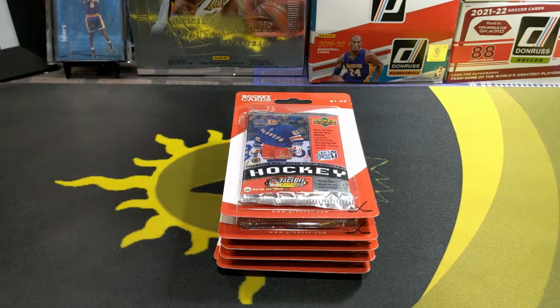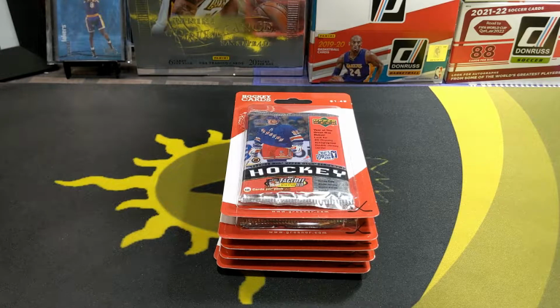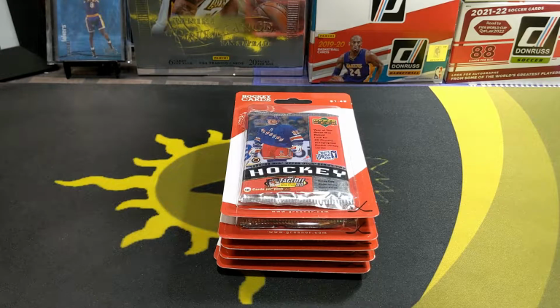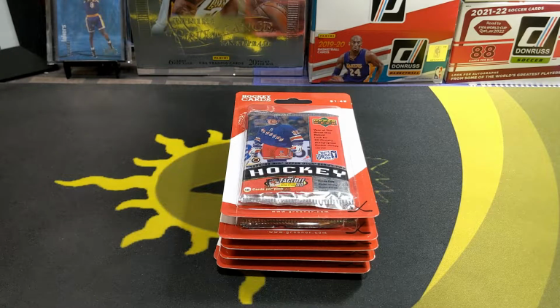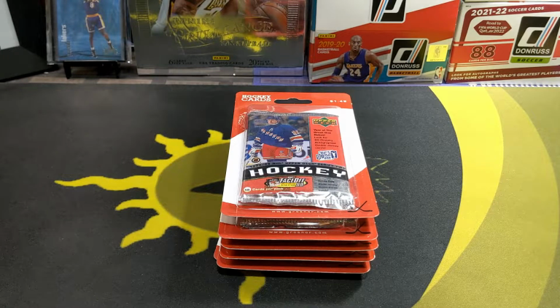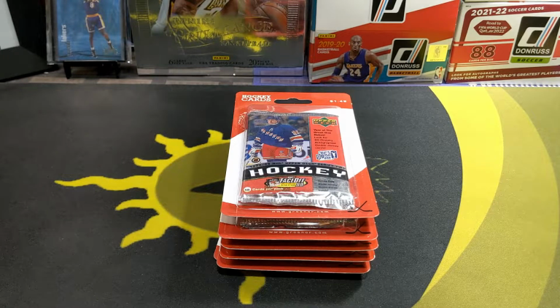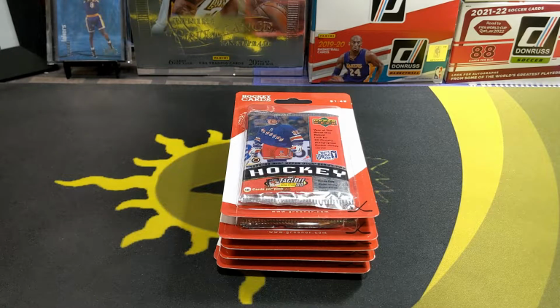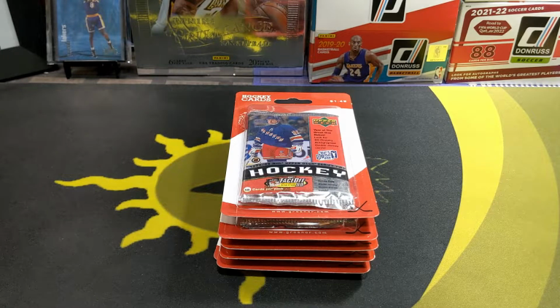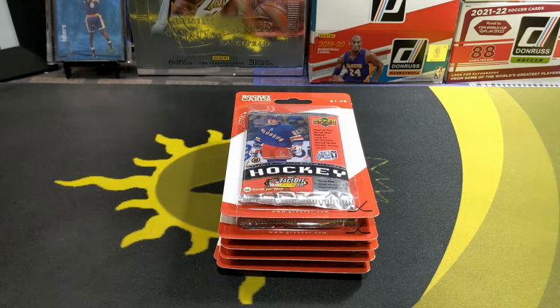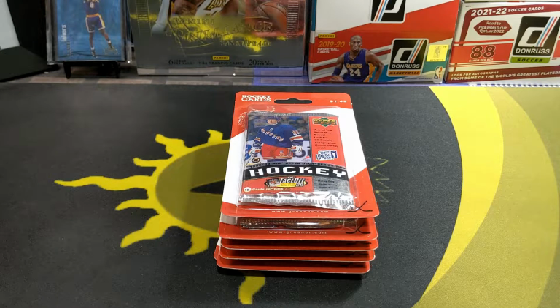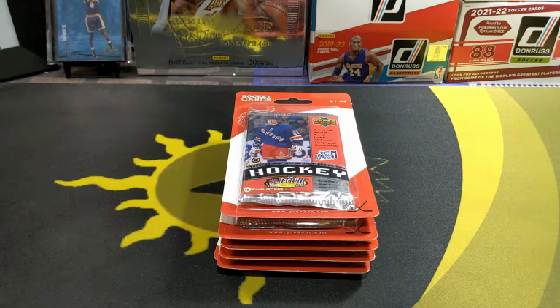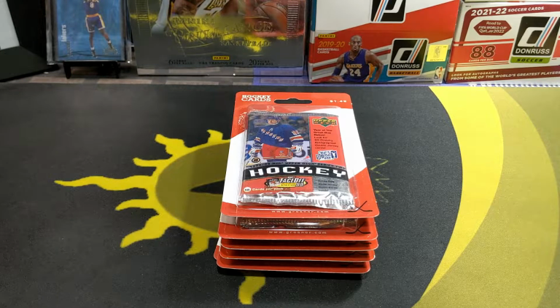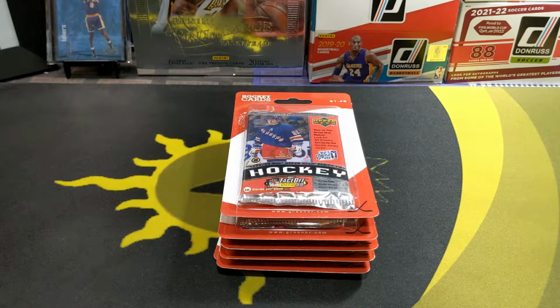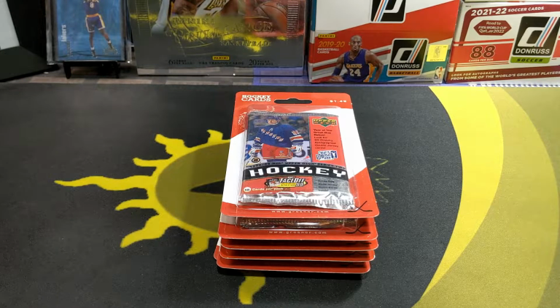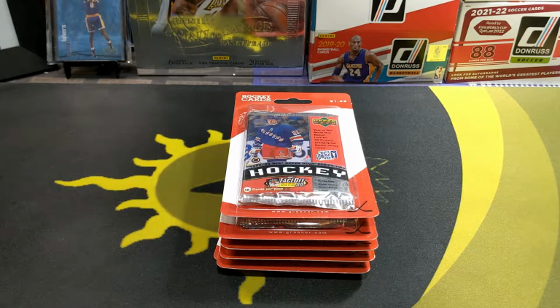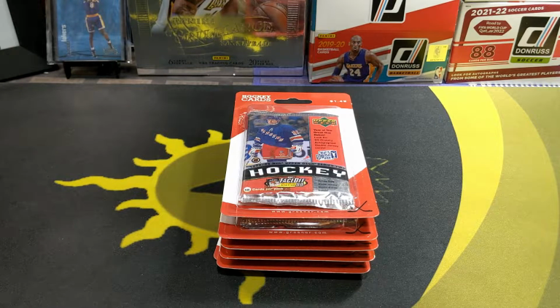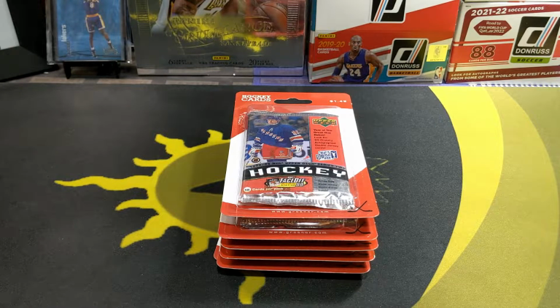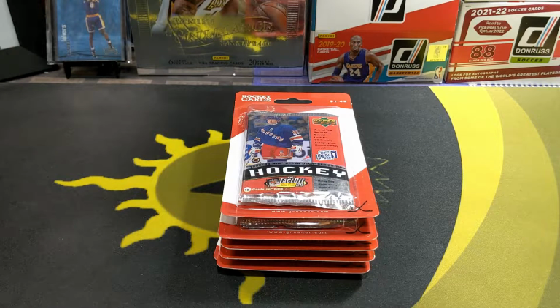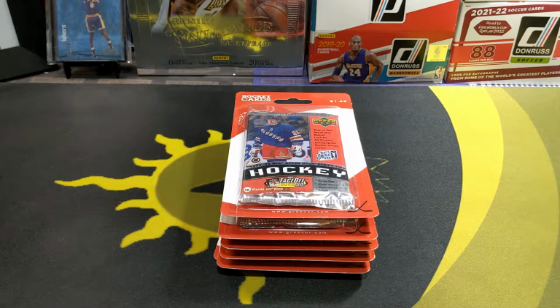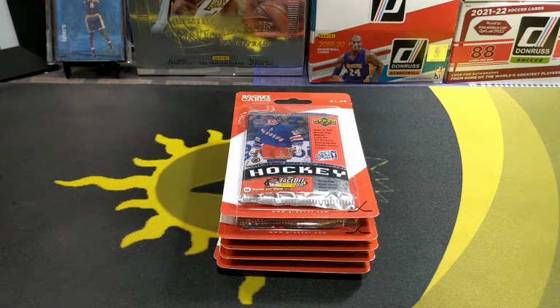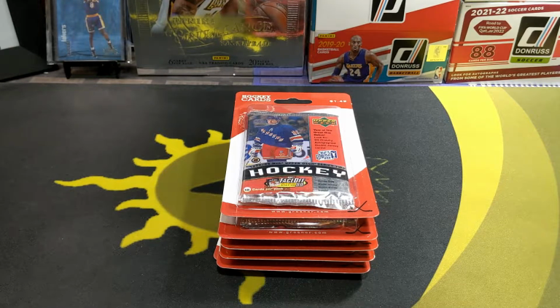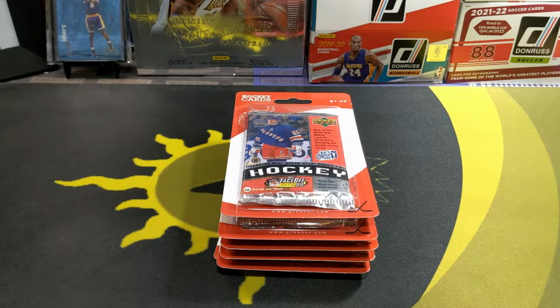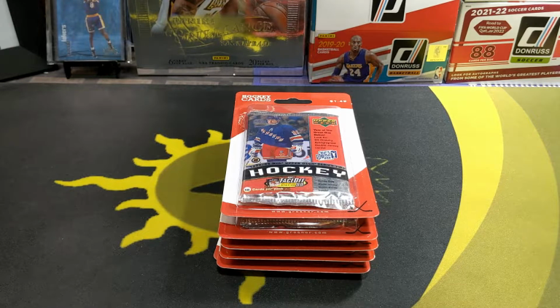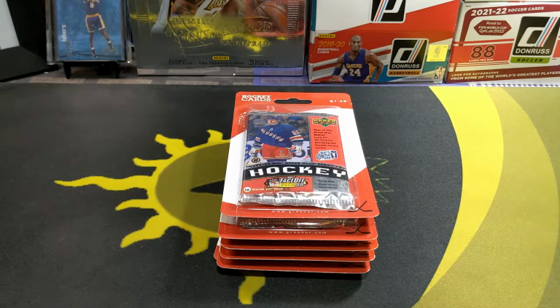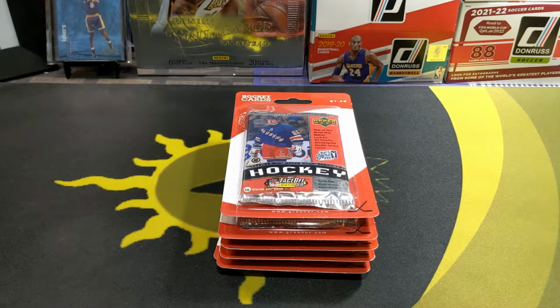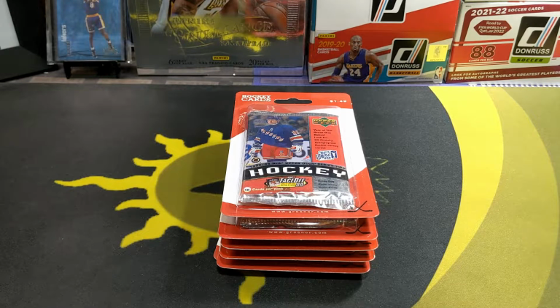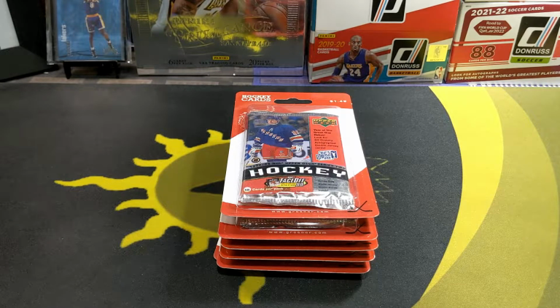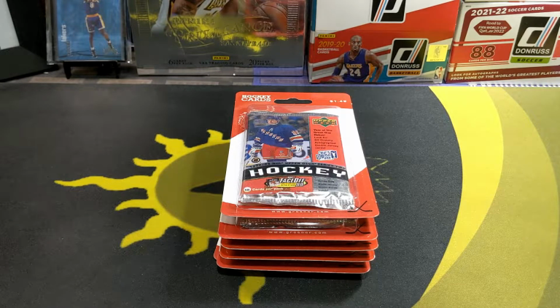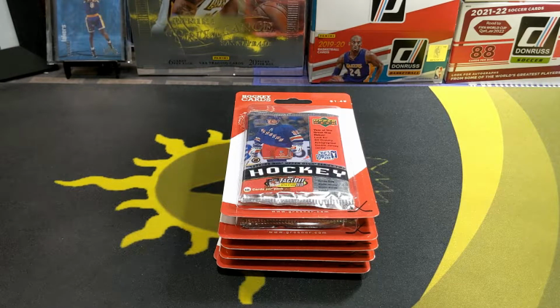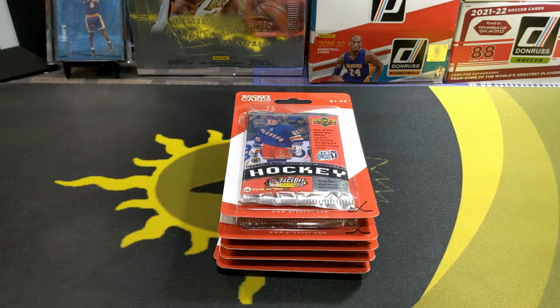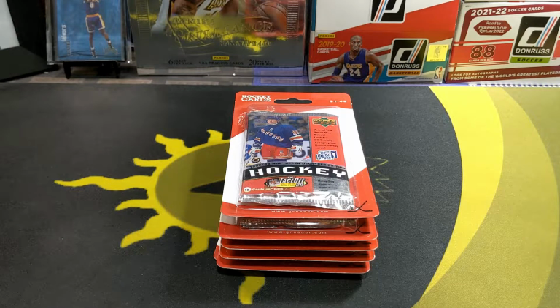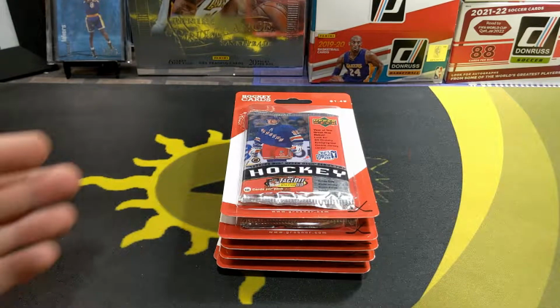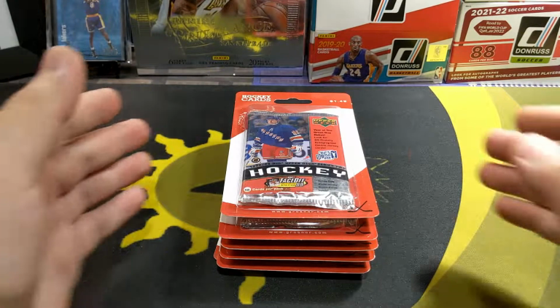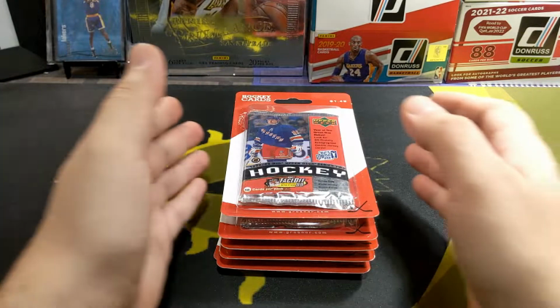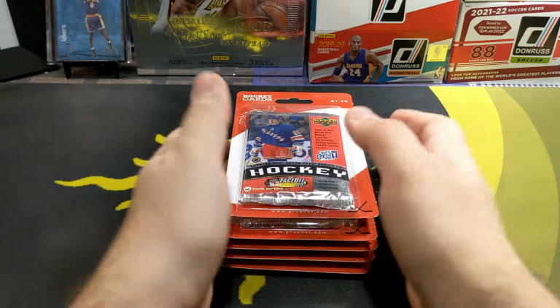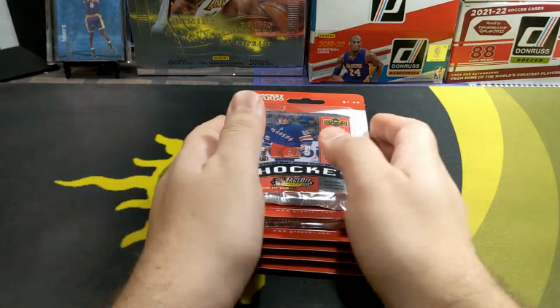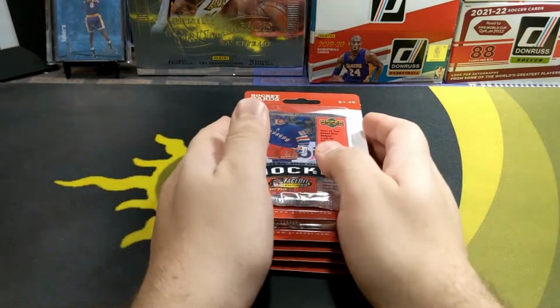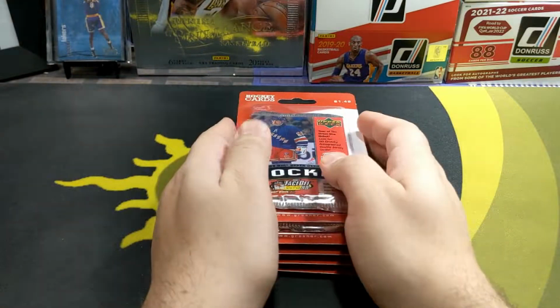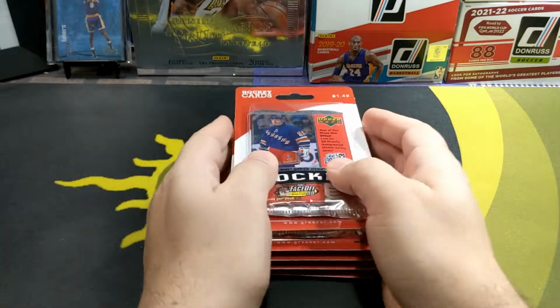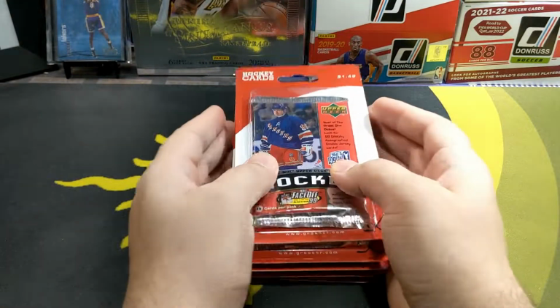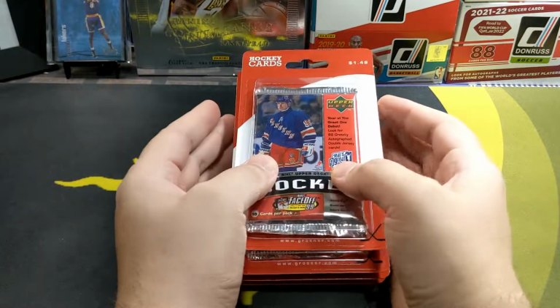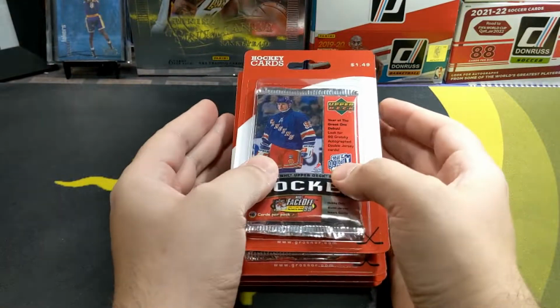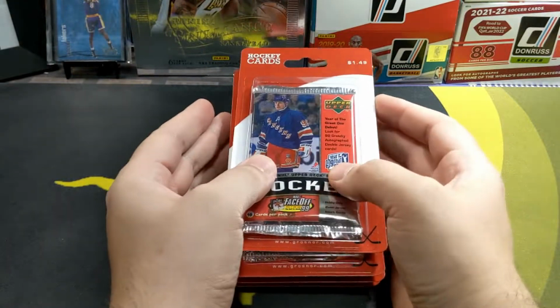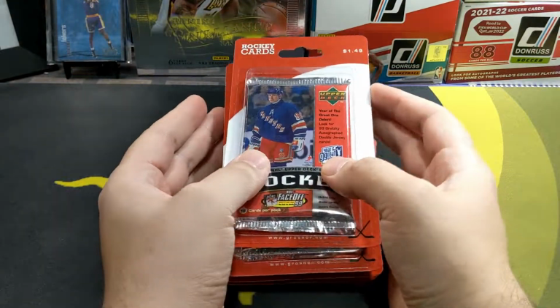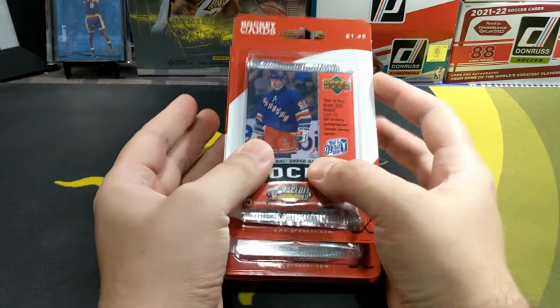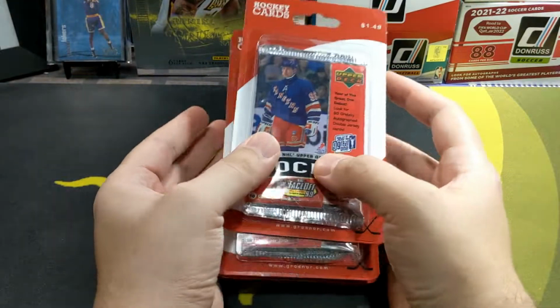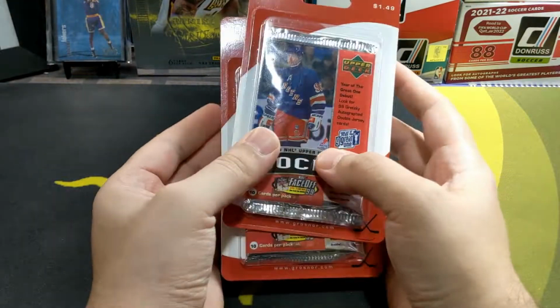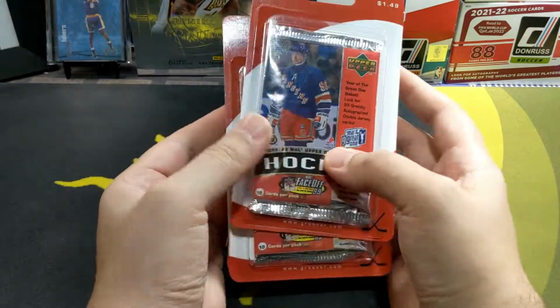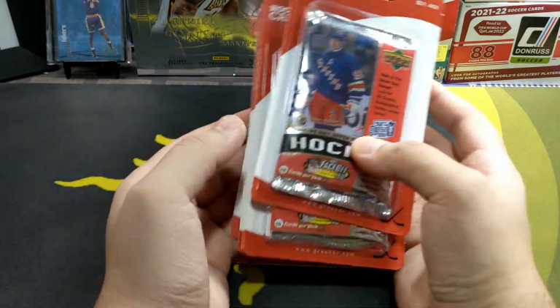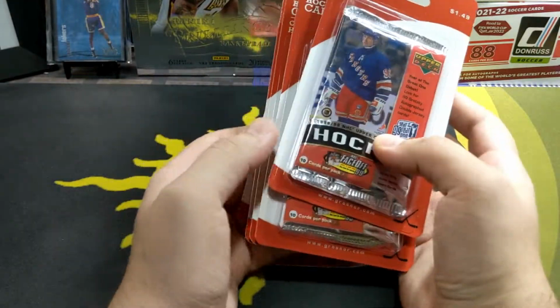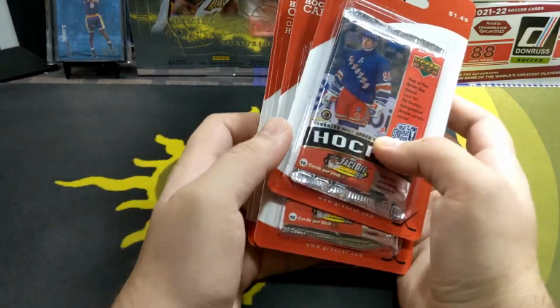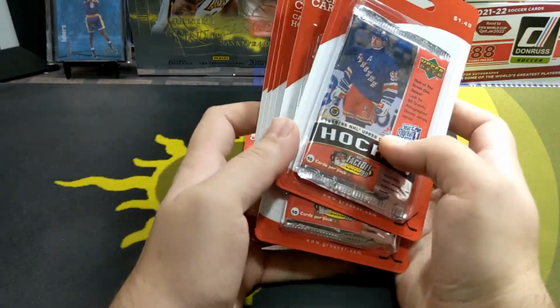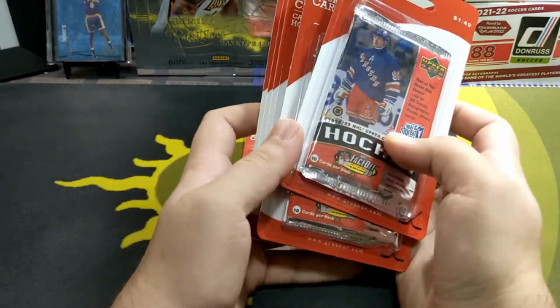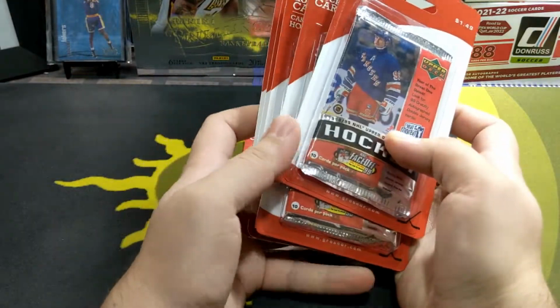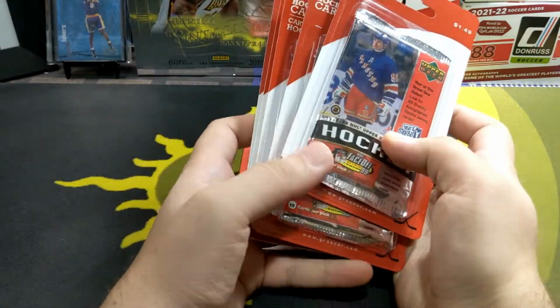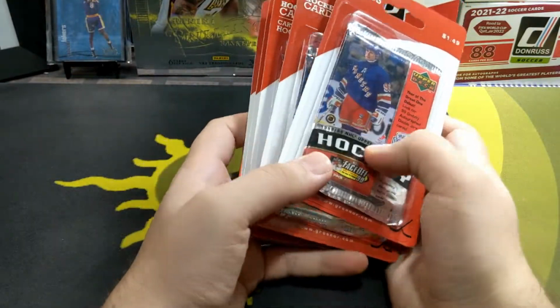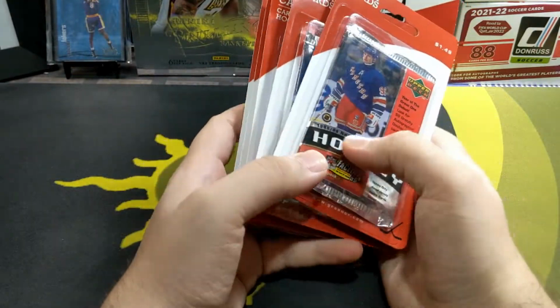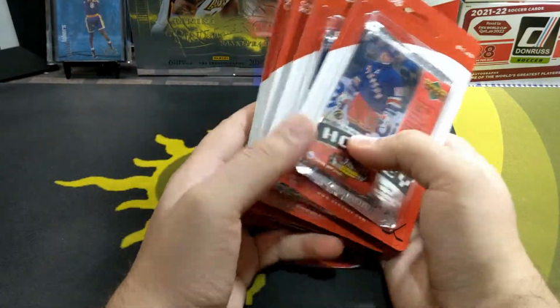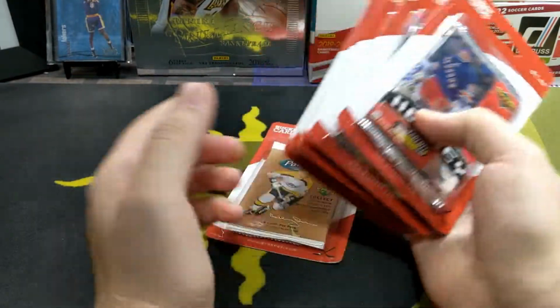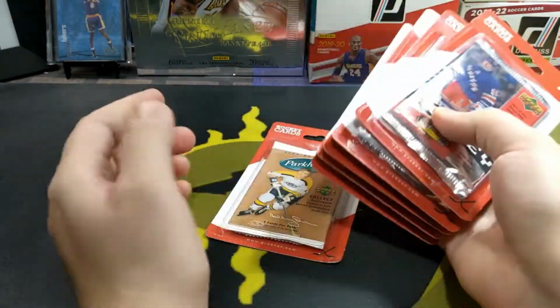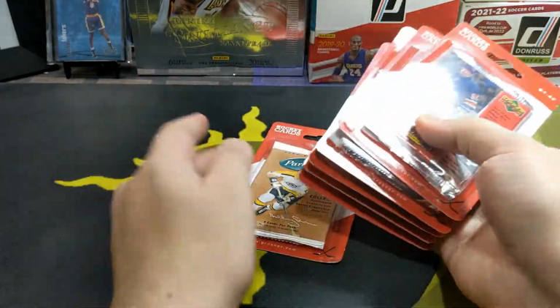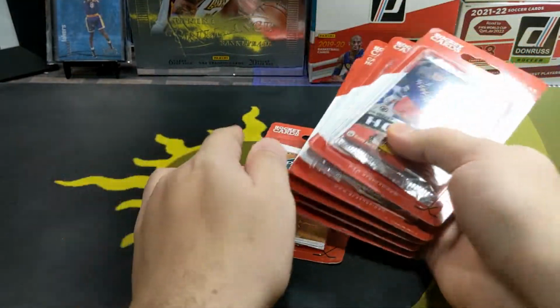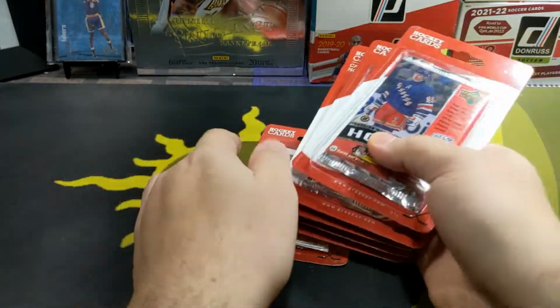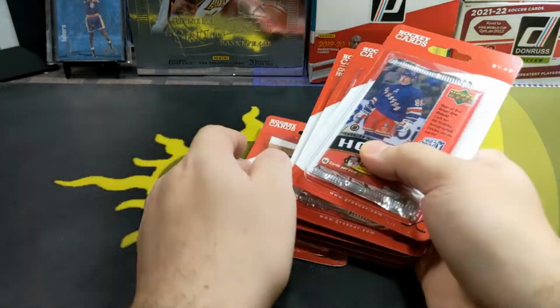What is going on folks? Welcome back to the channel. Today I'm going to be opening some hockey cards for all the hockey fans.